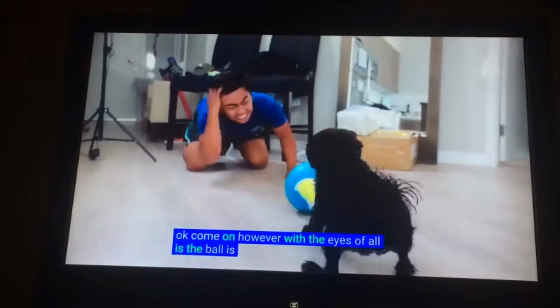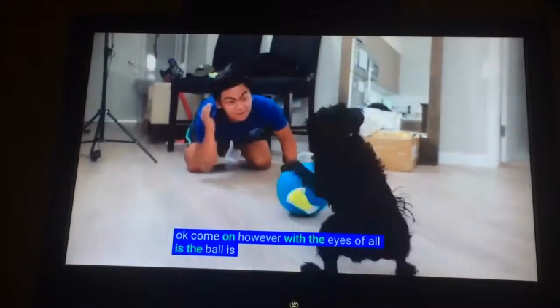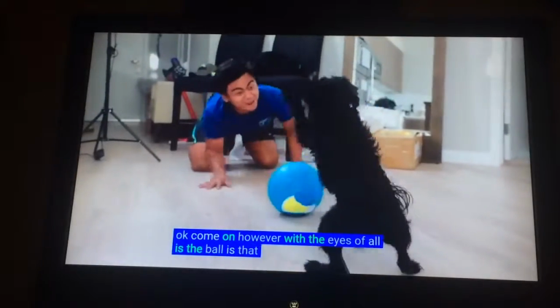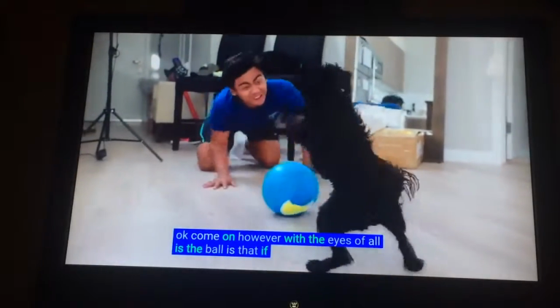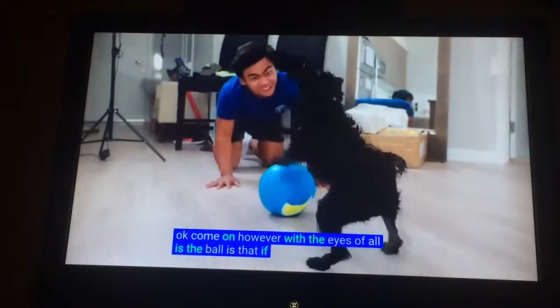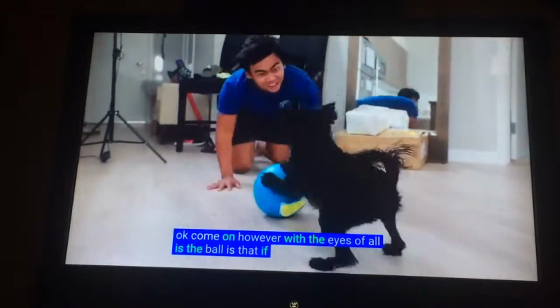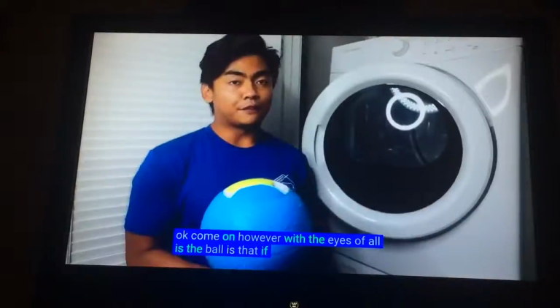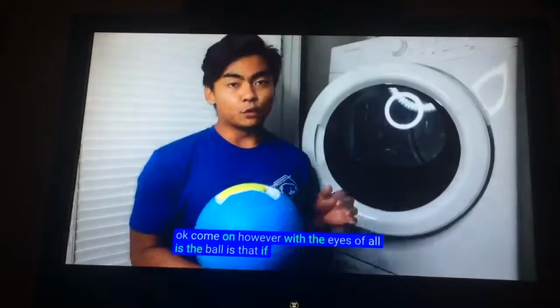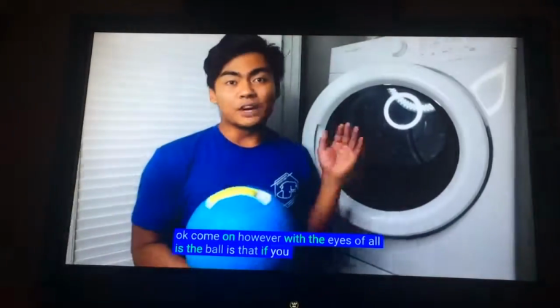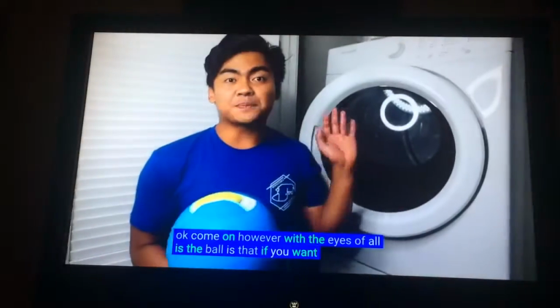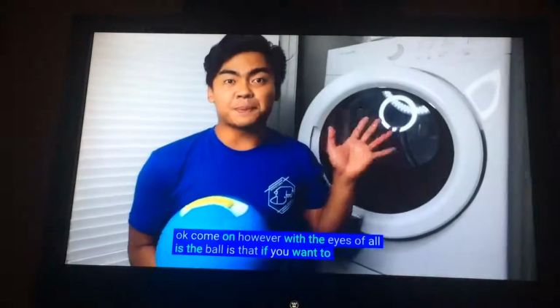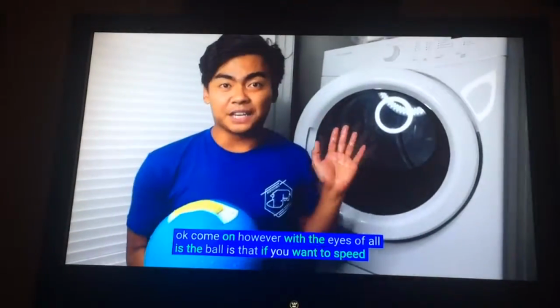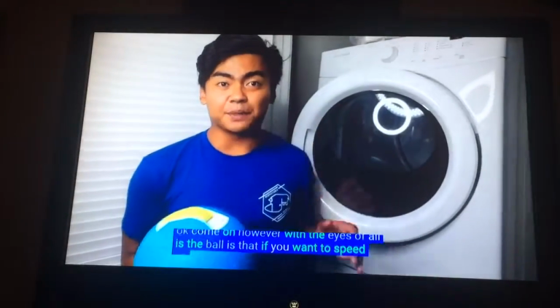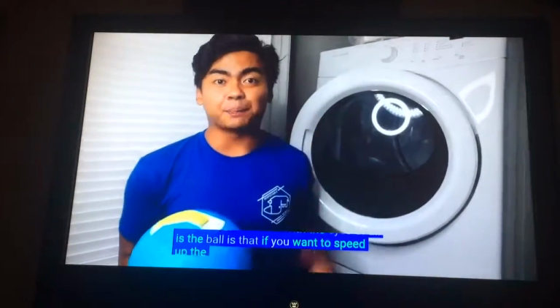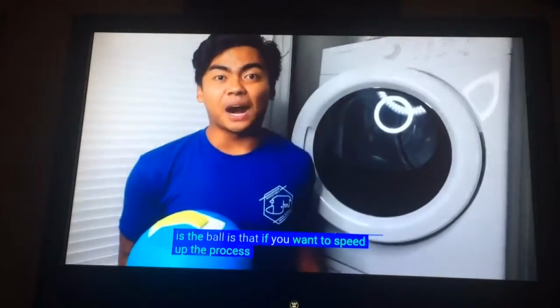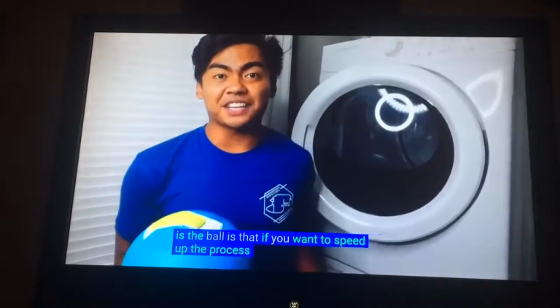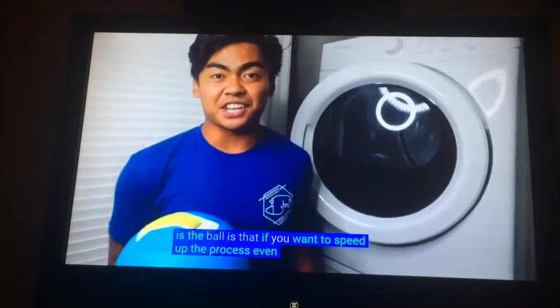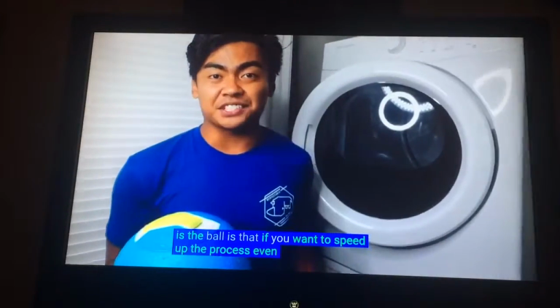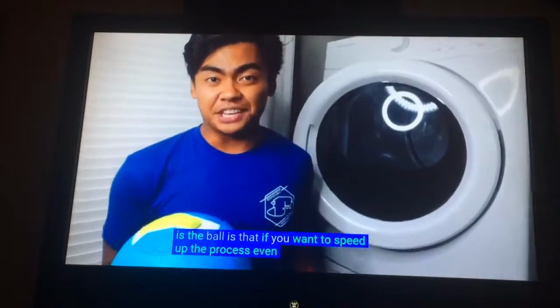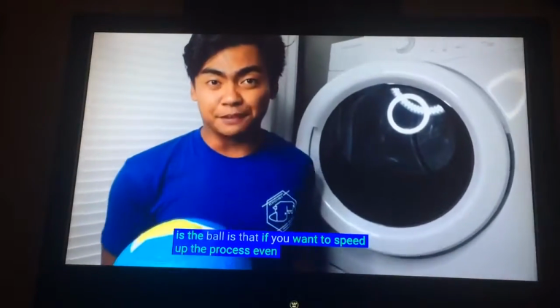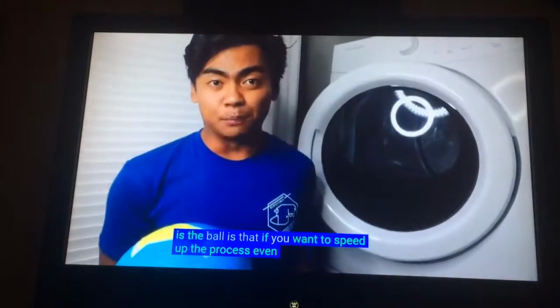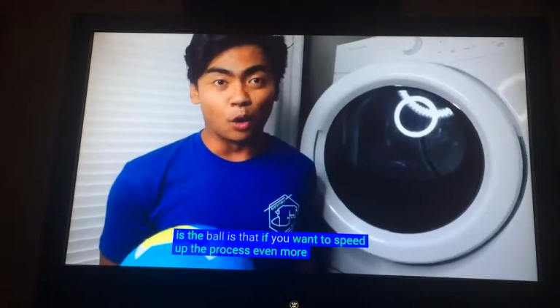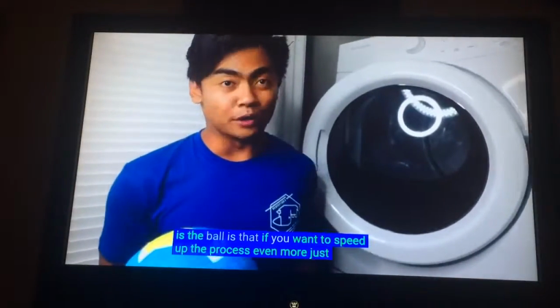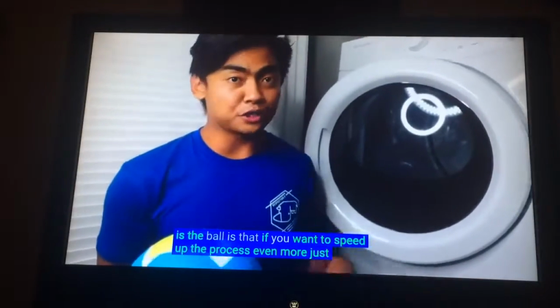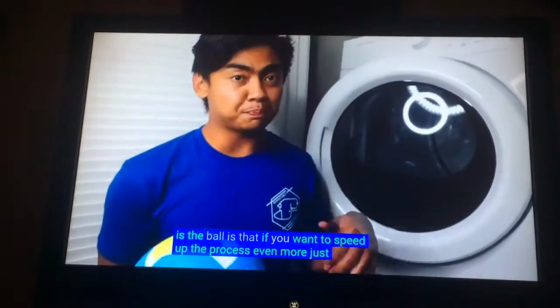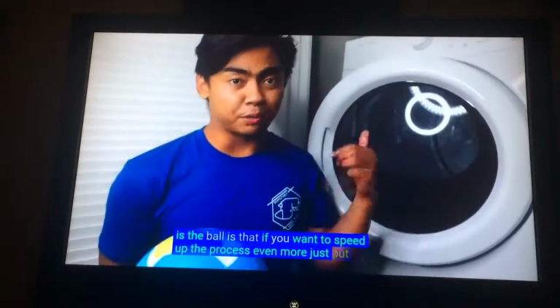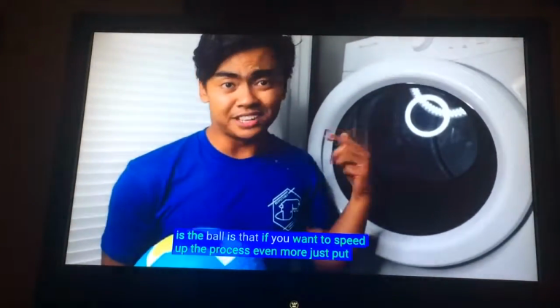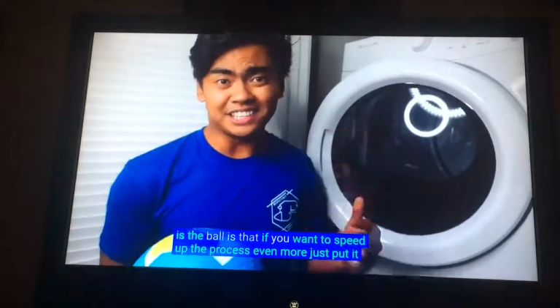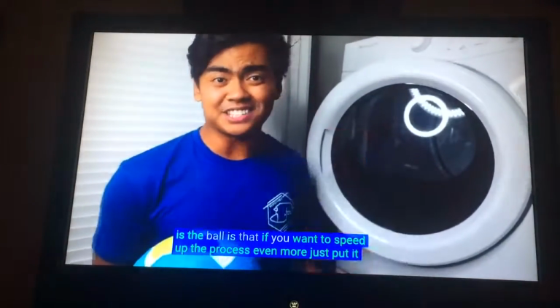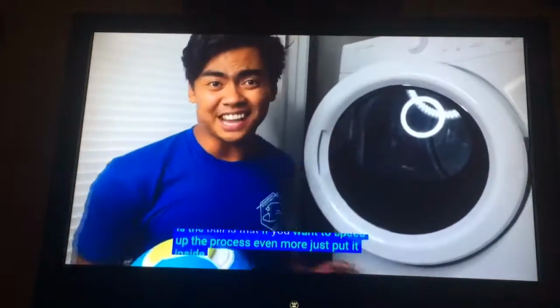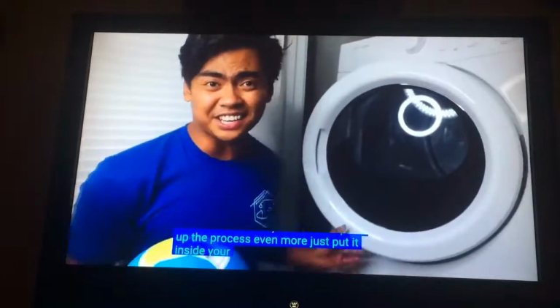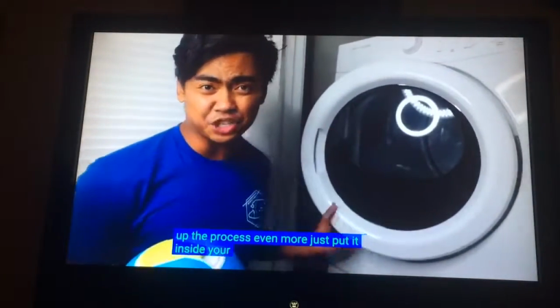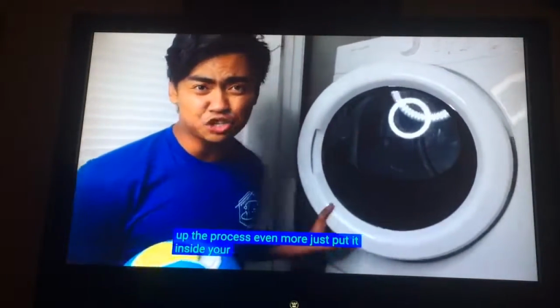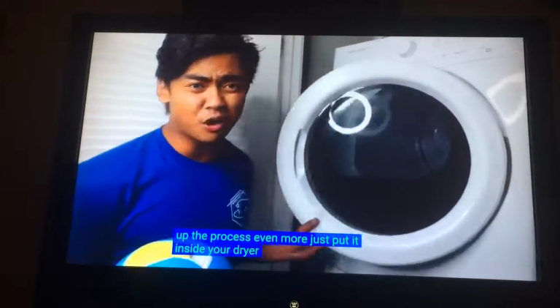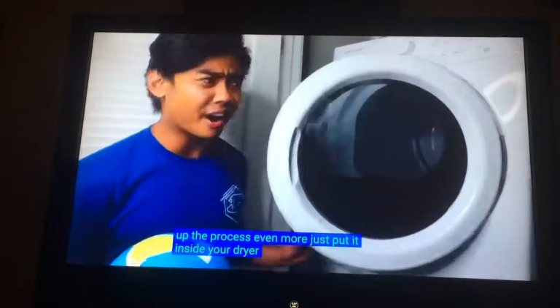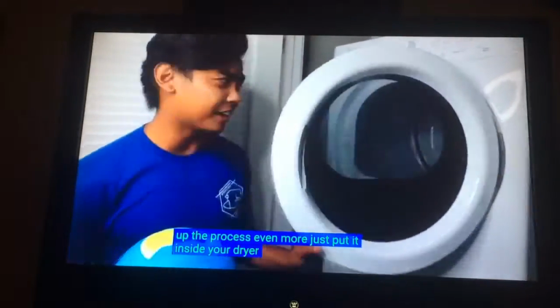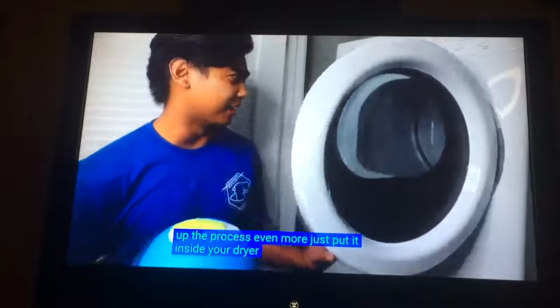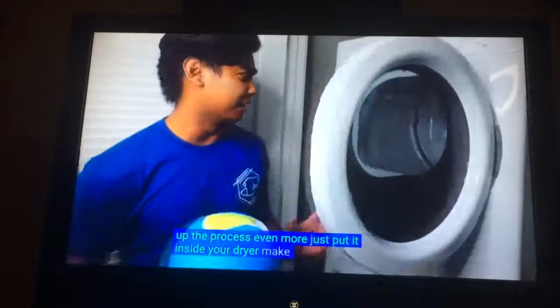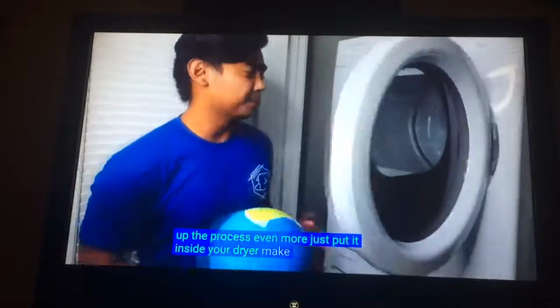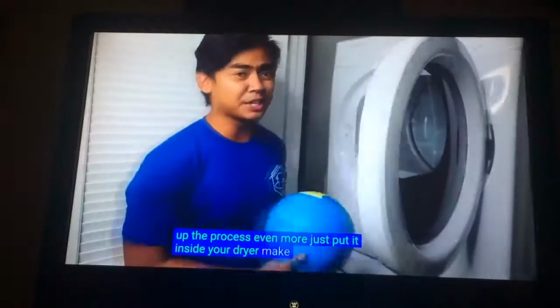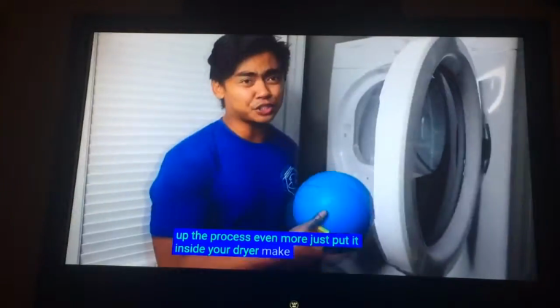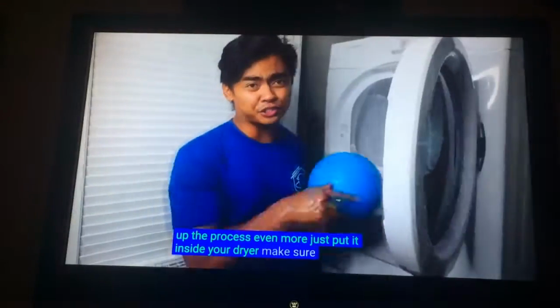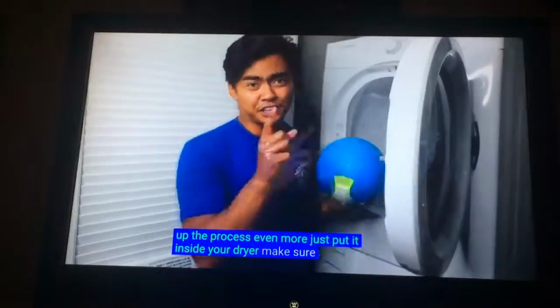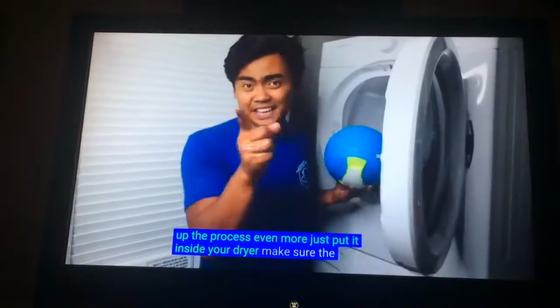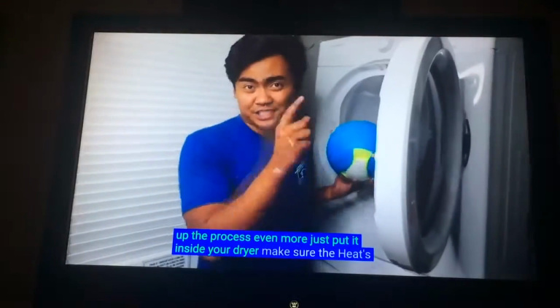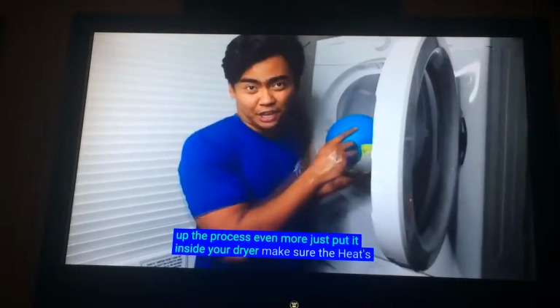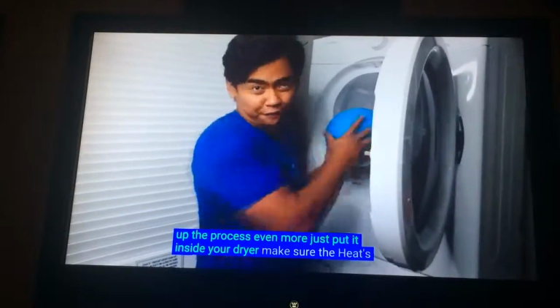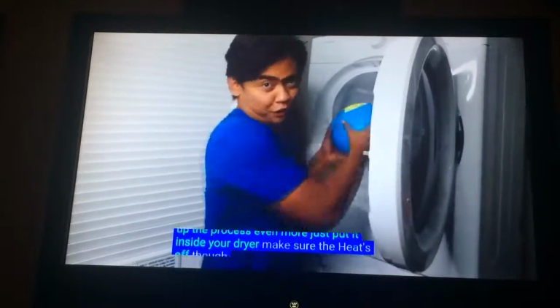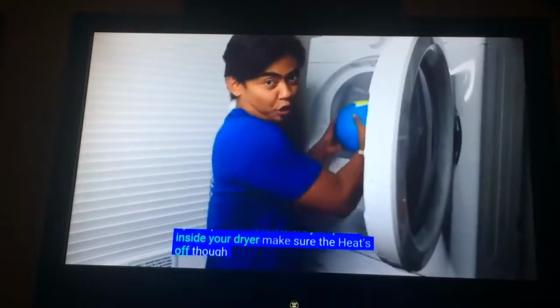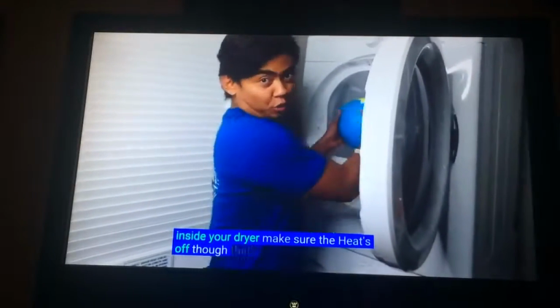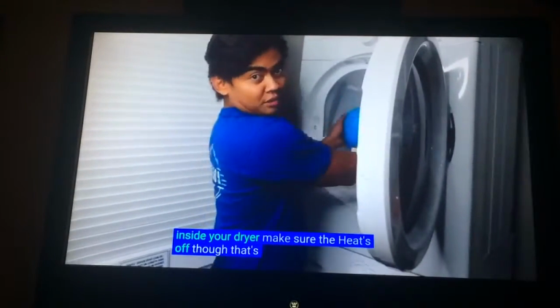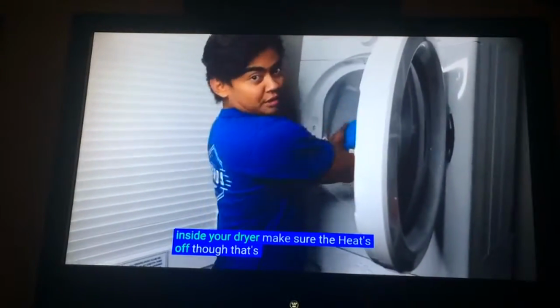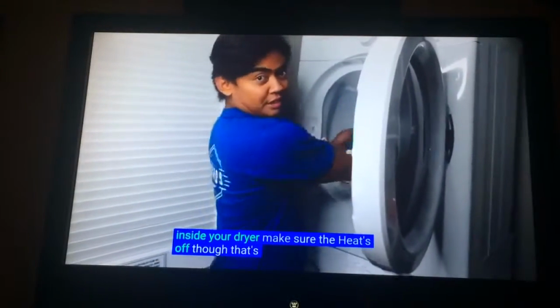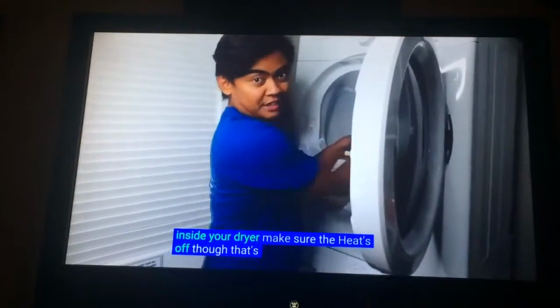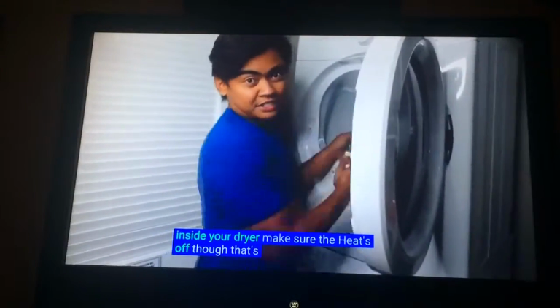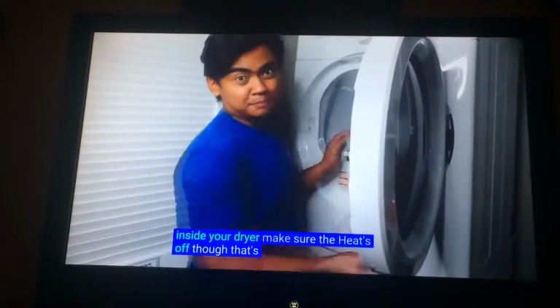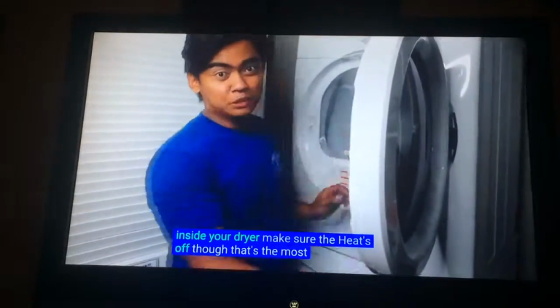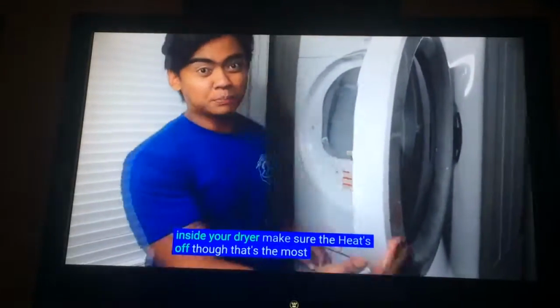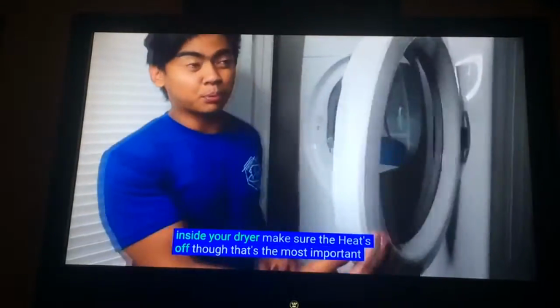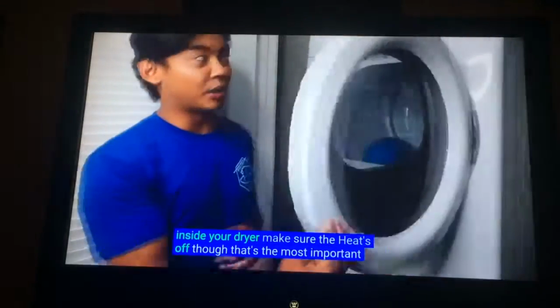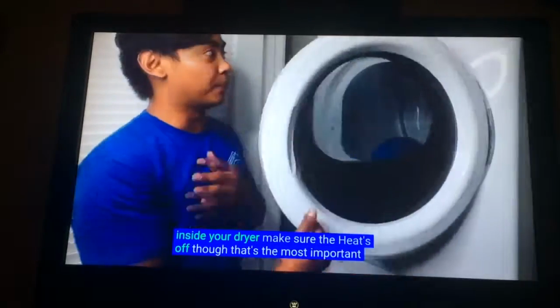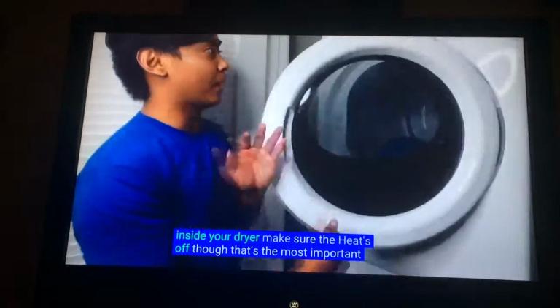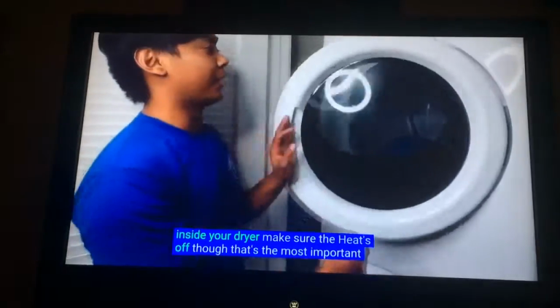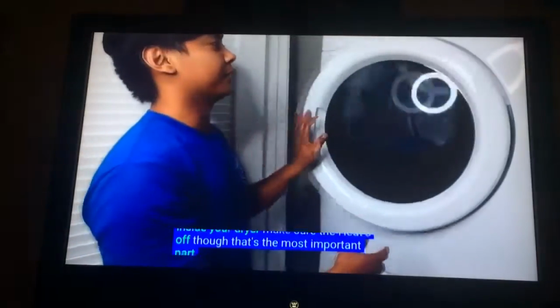If you want to speed up the process even more, just put it inside your dryer. Make sure the heat's off, though. That's the motion for our part.